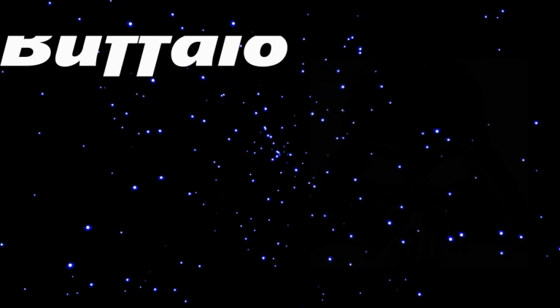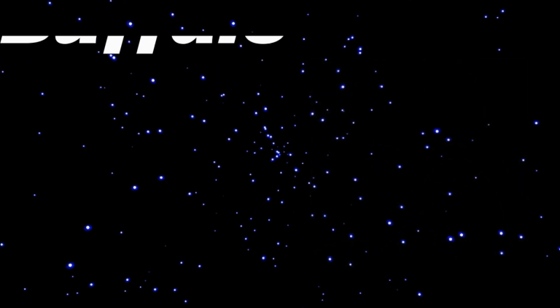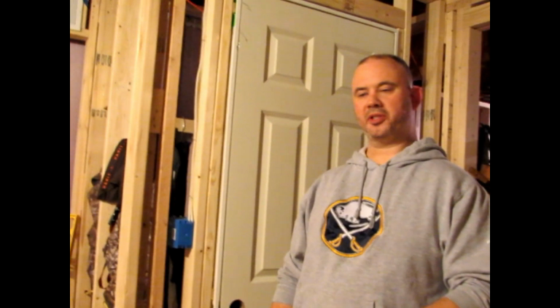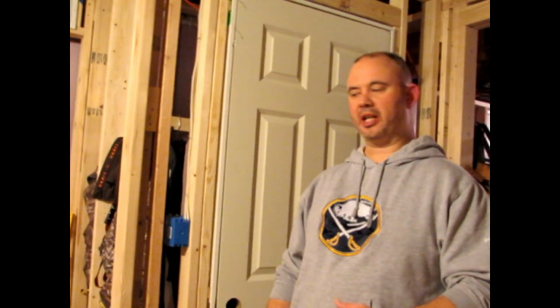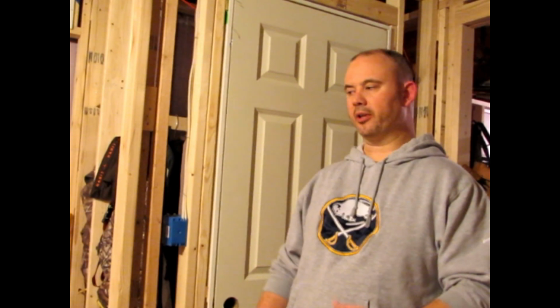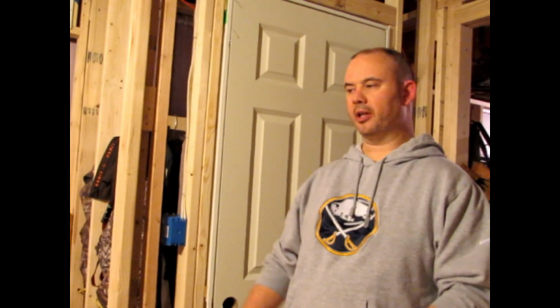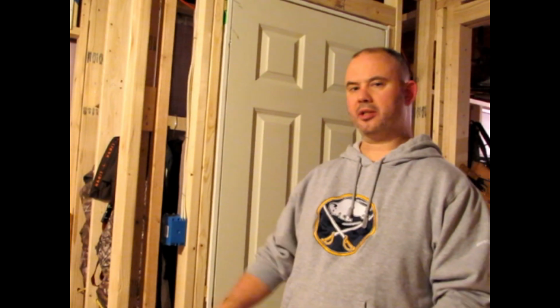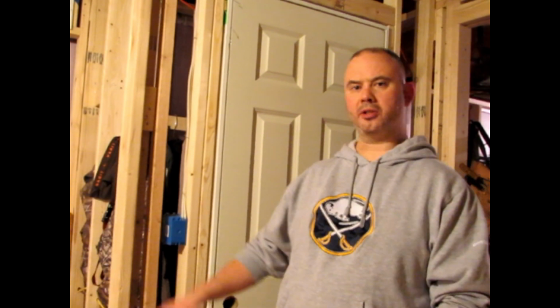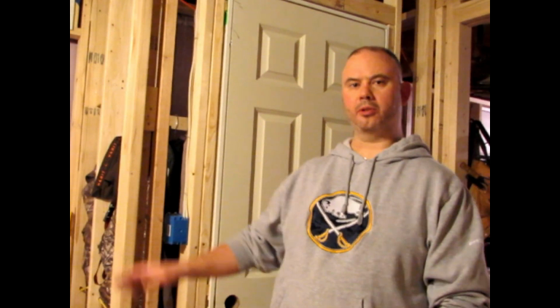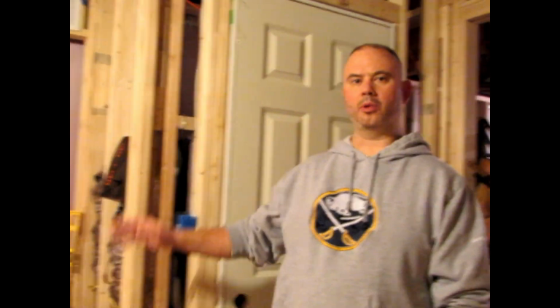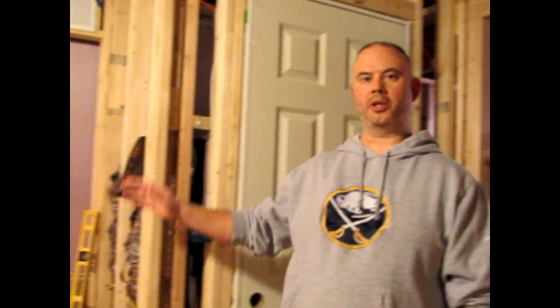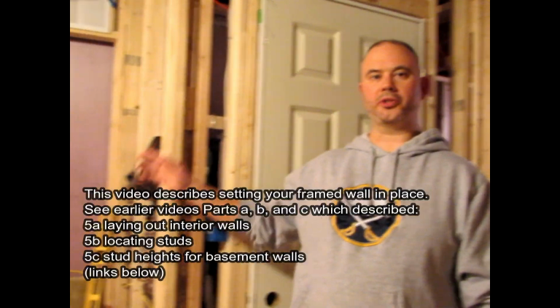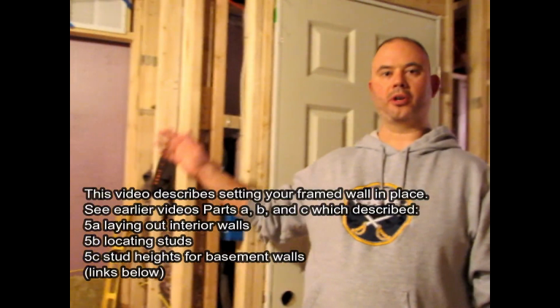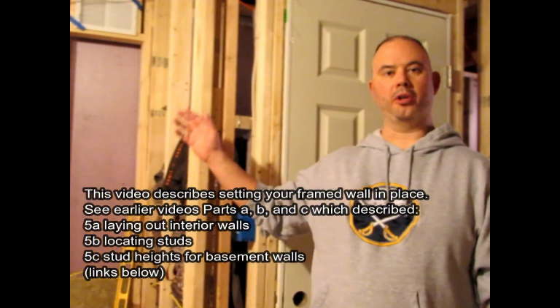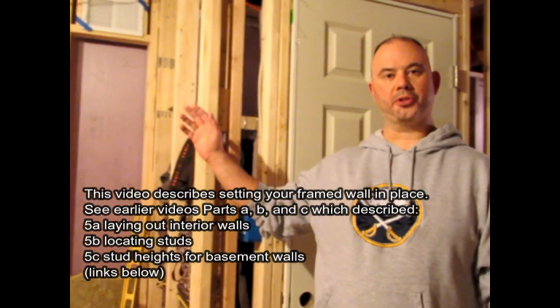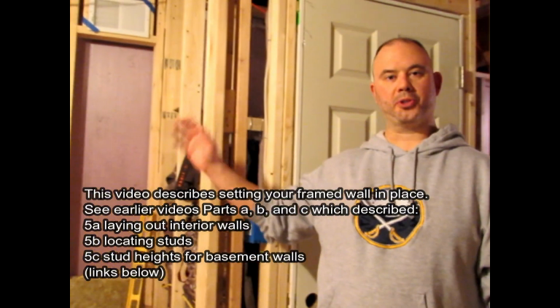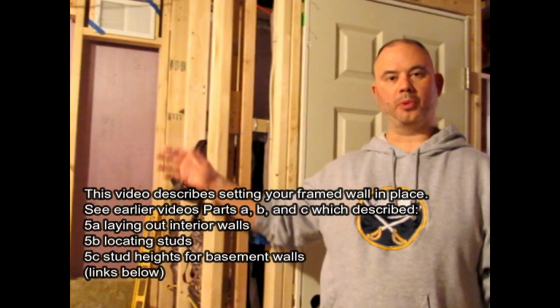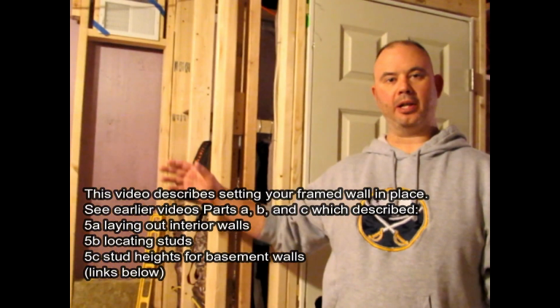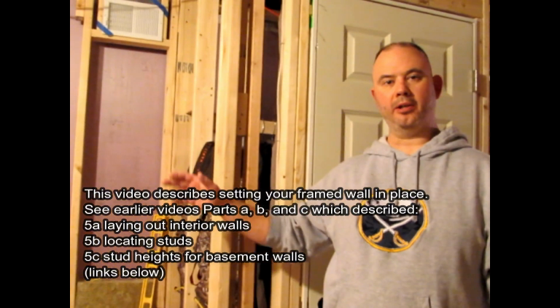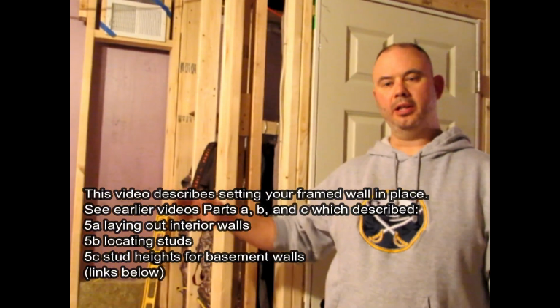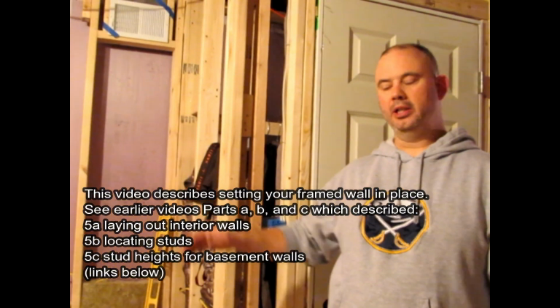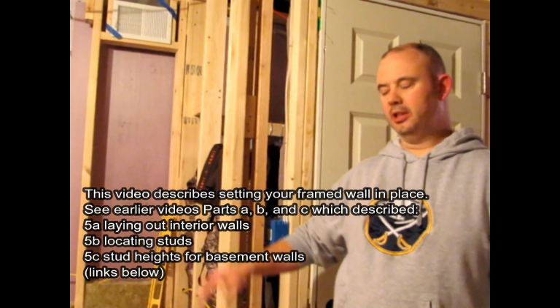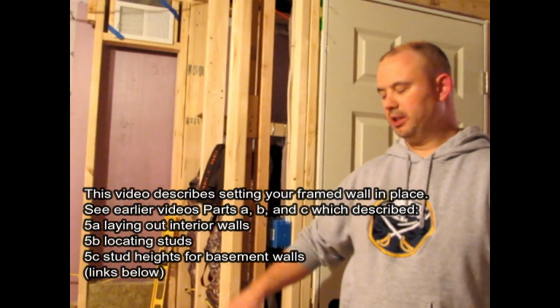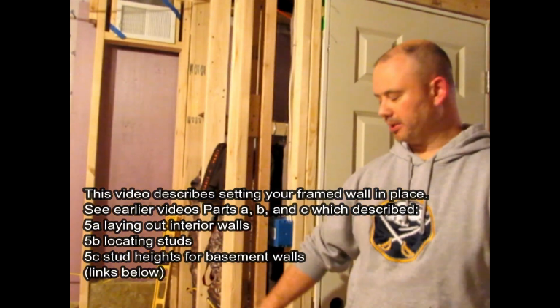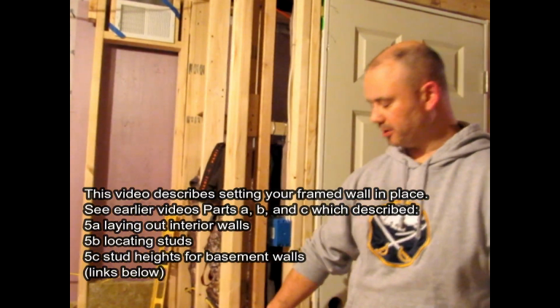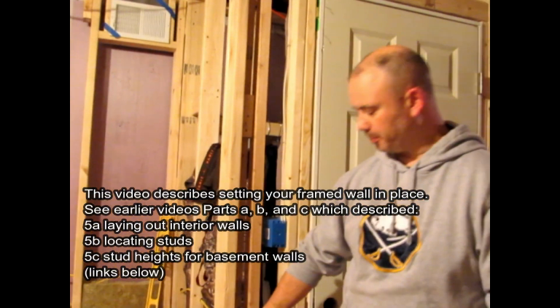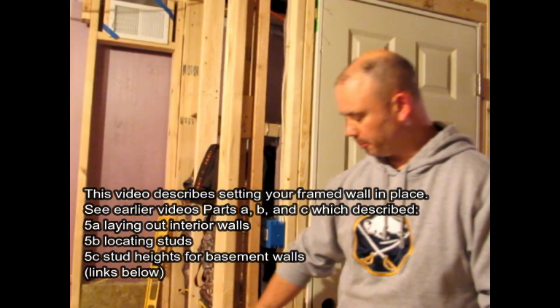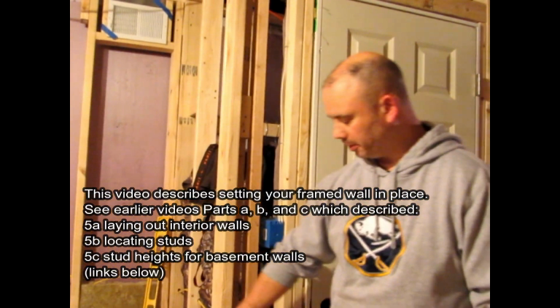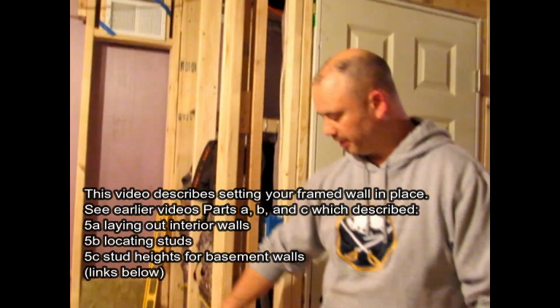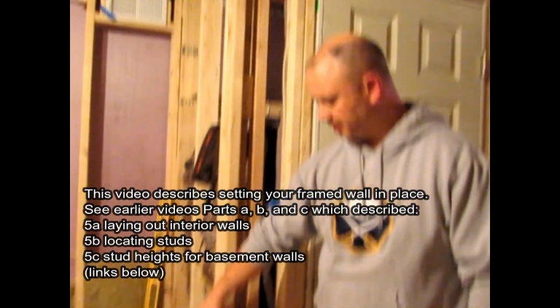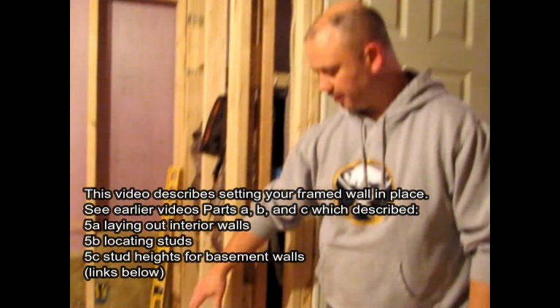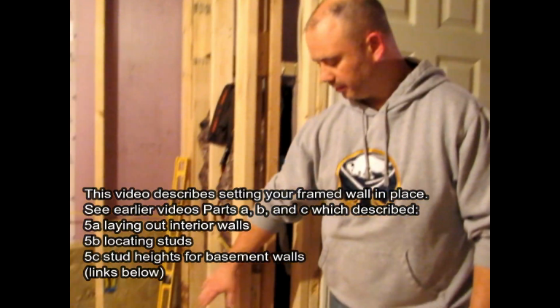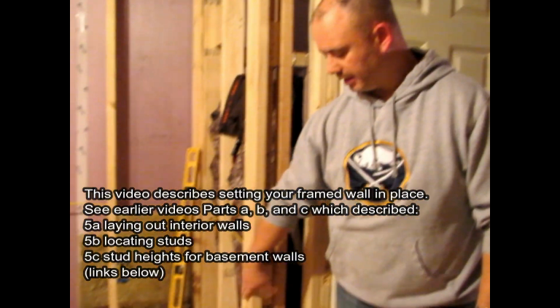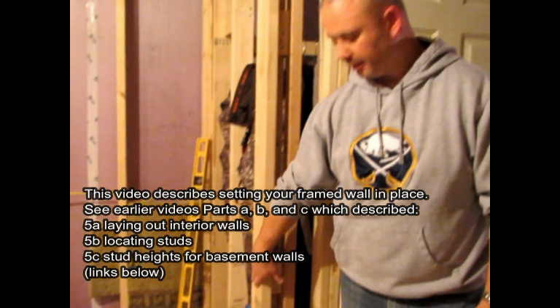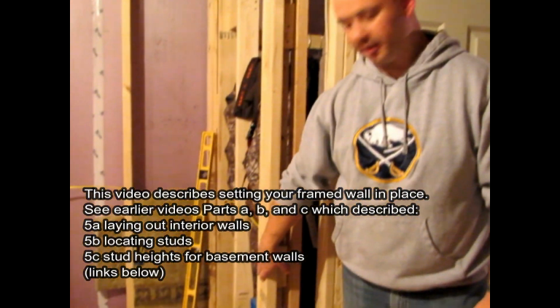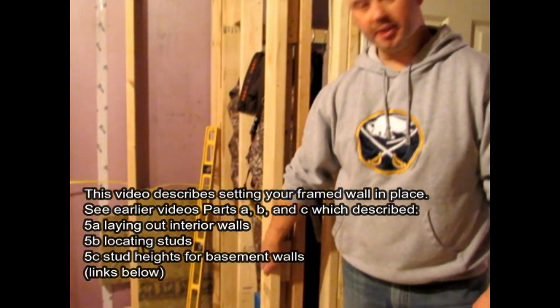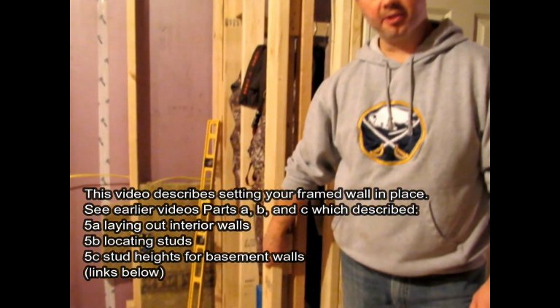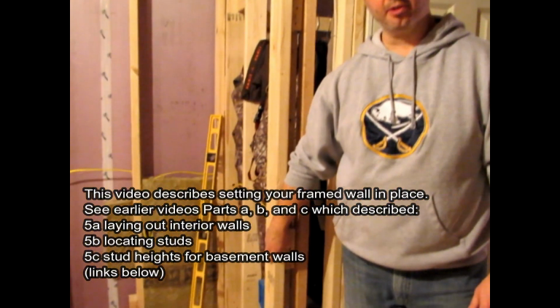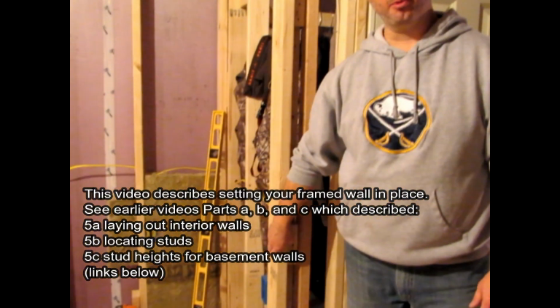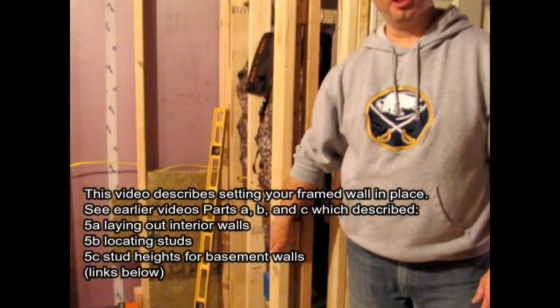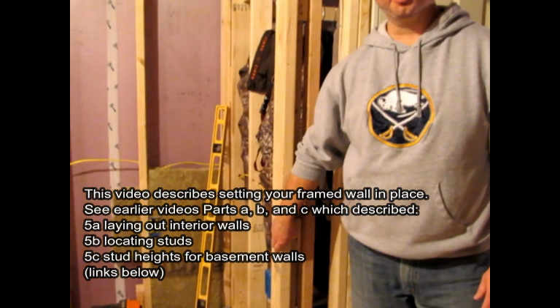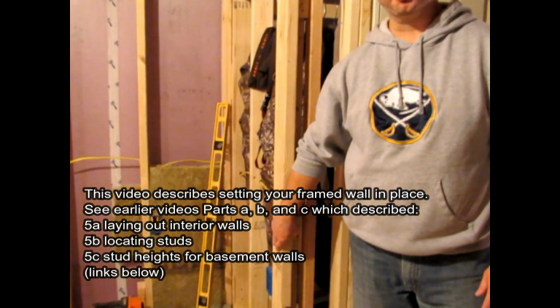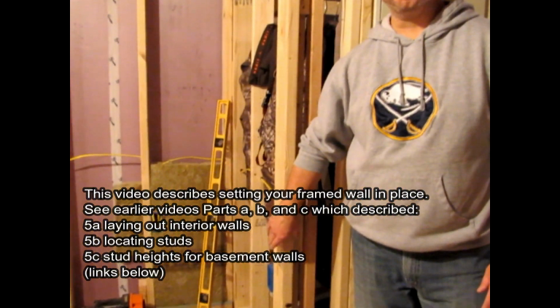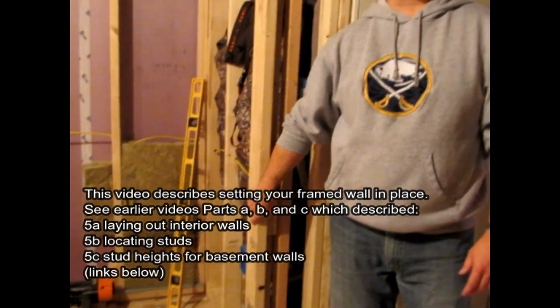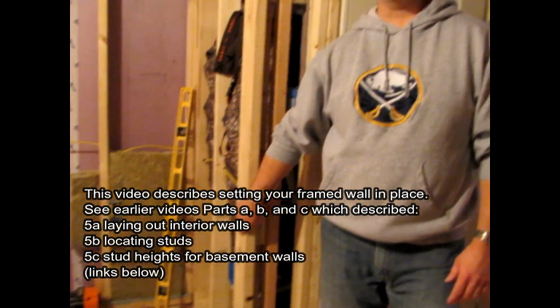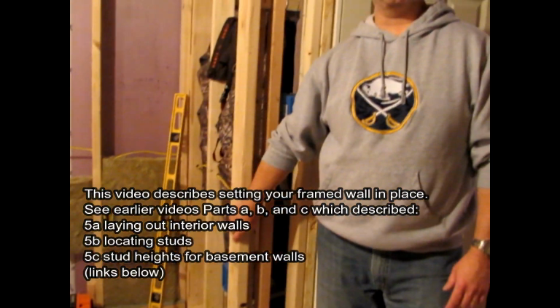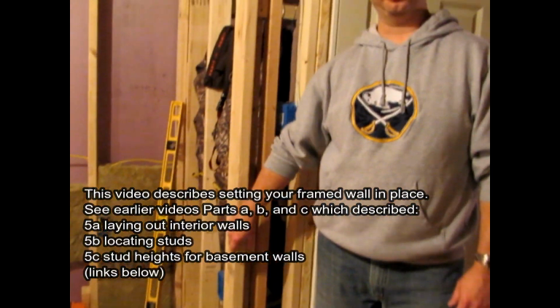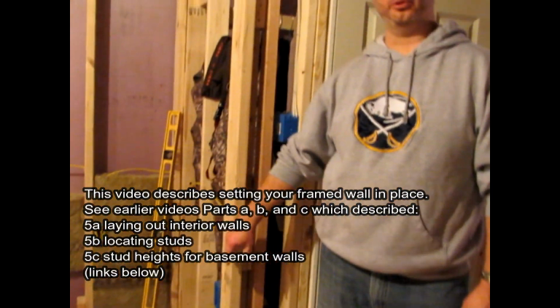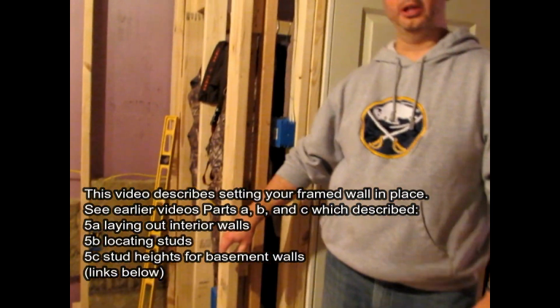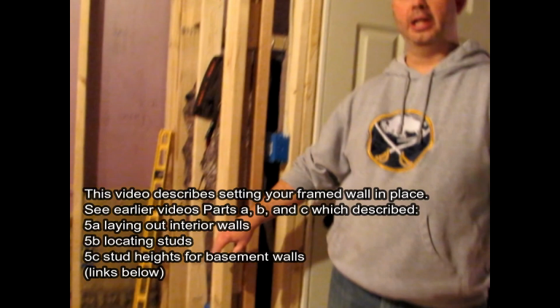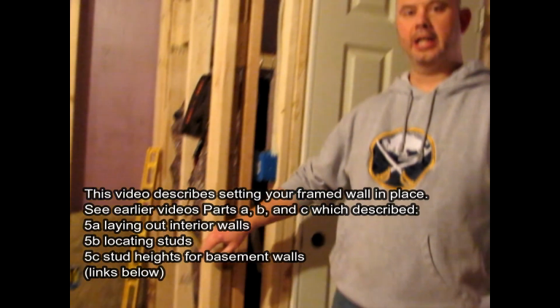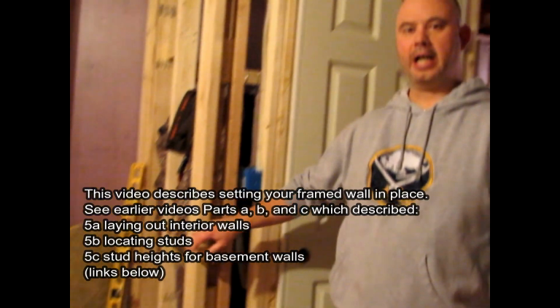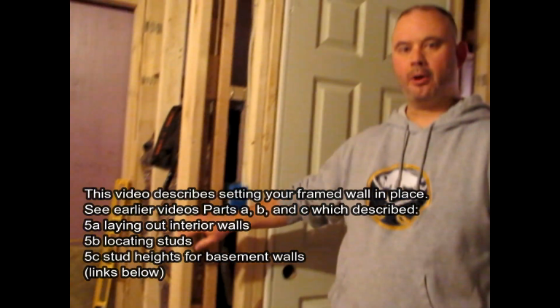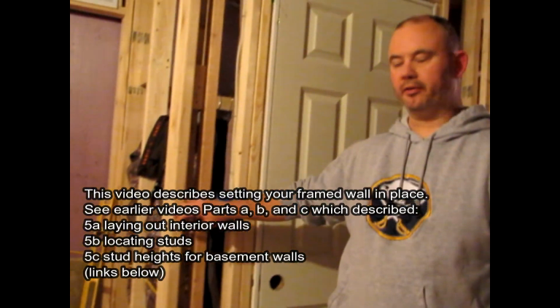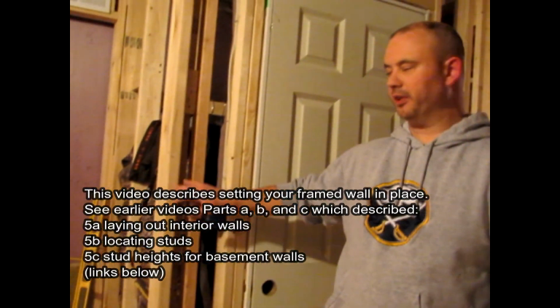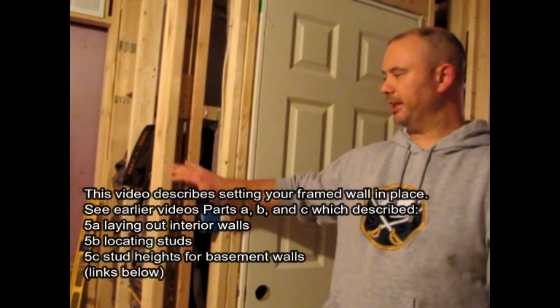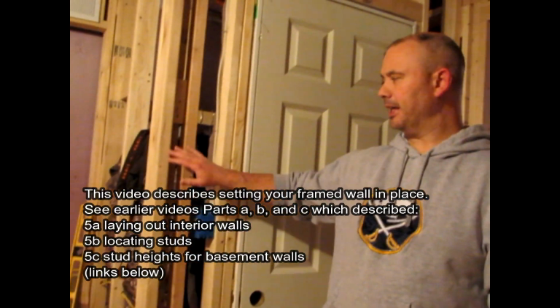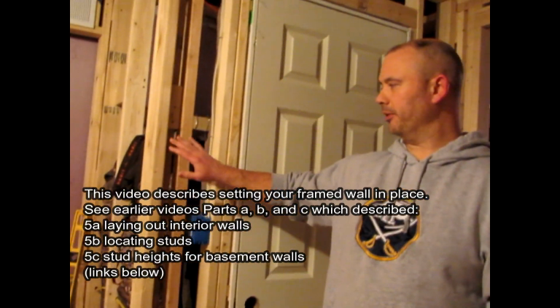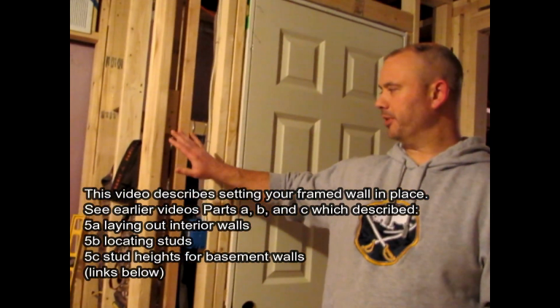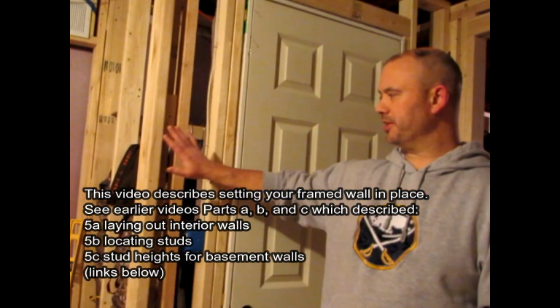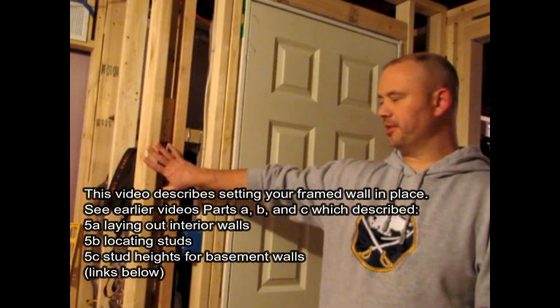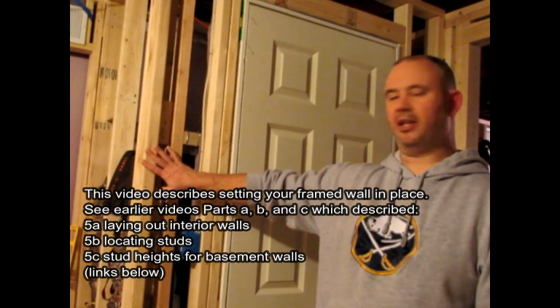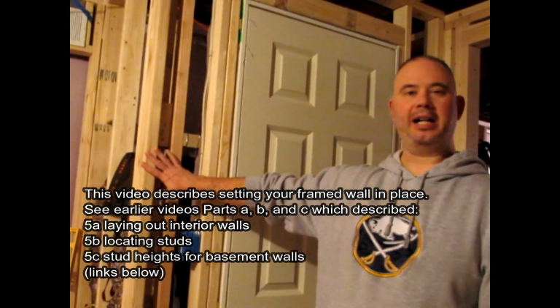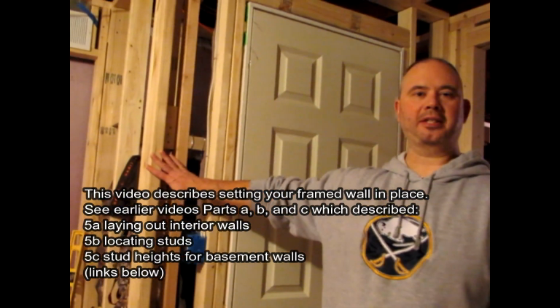Now that our exterior walls are all square, it's going to be real easy to lay out our interior walls. I'll show you how I've laid out this closet.